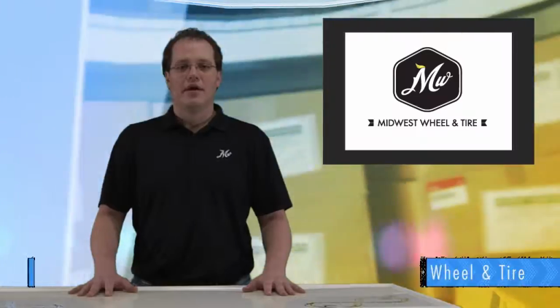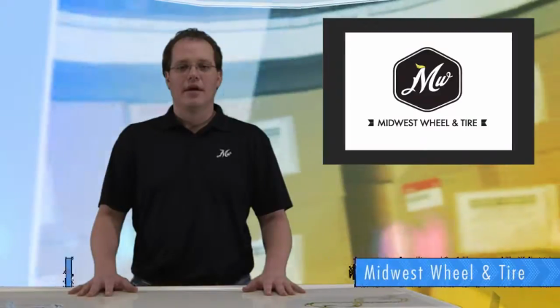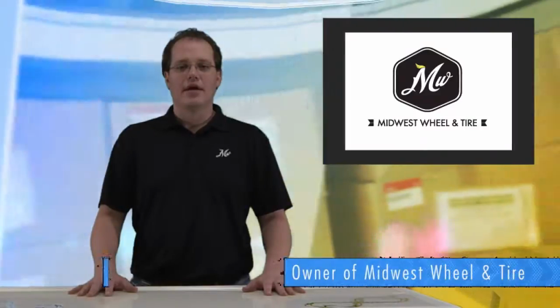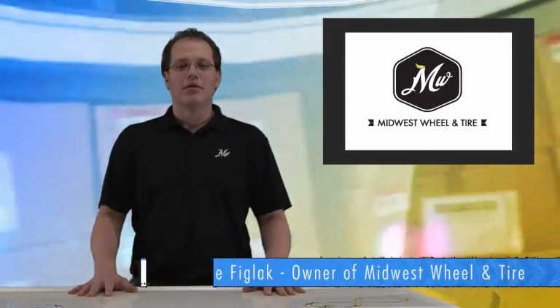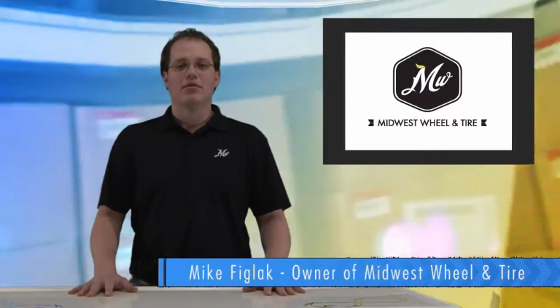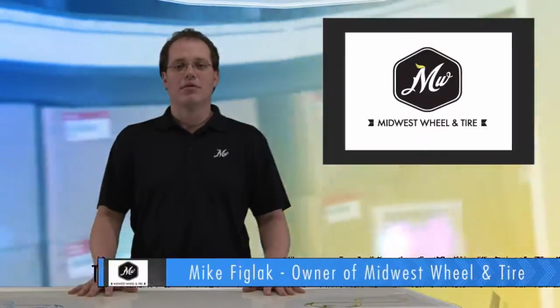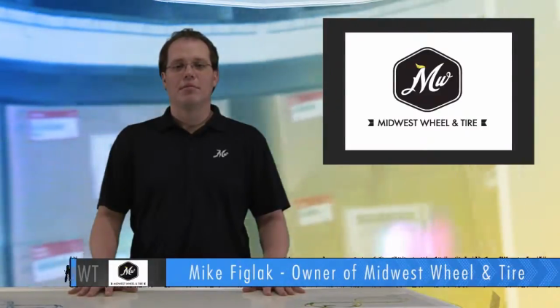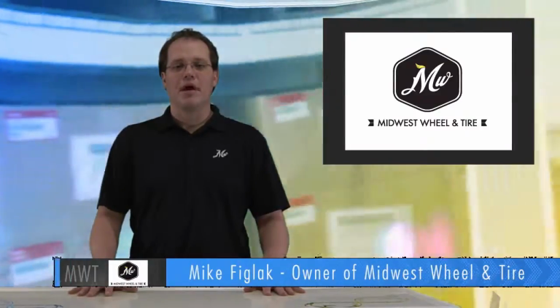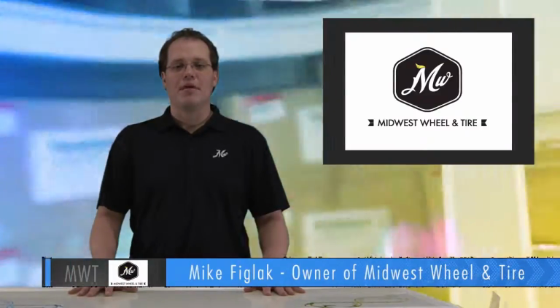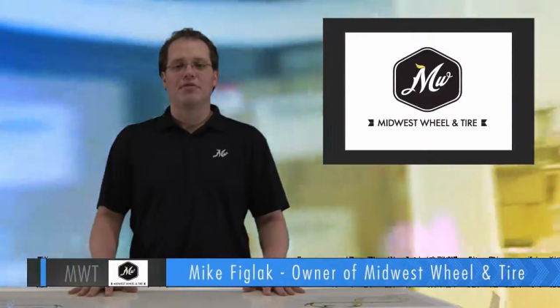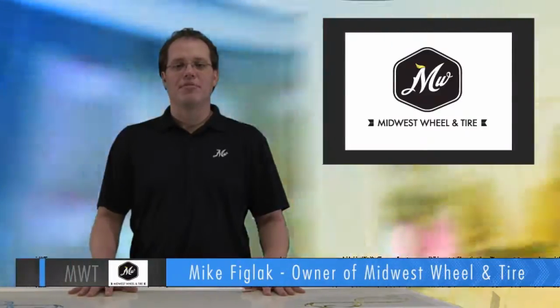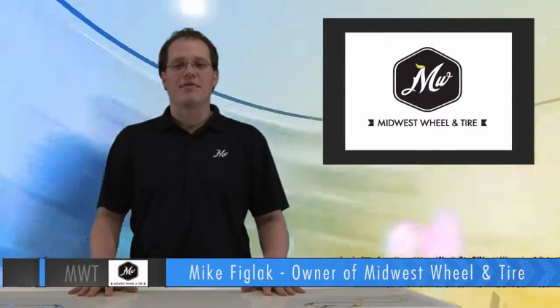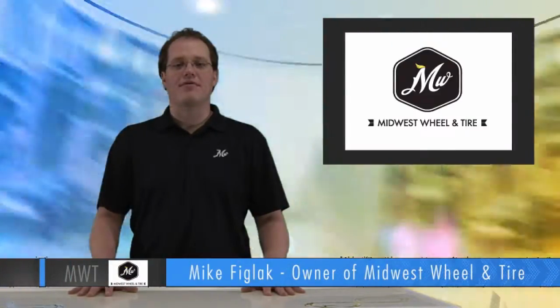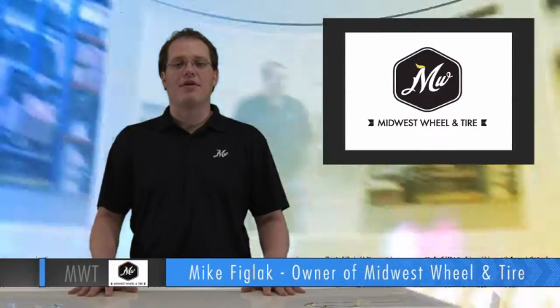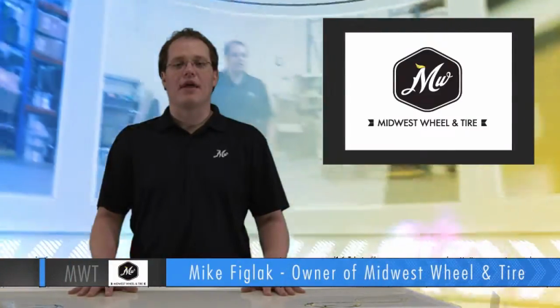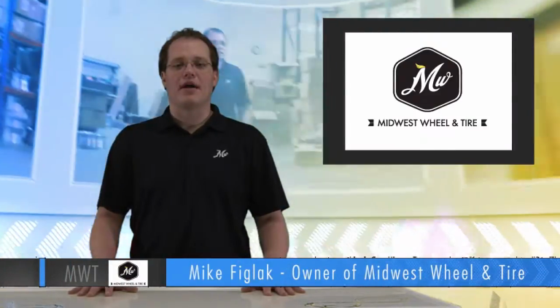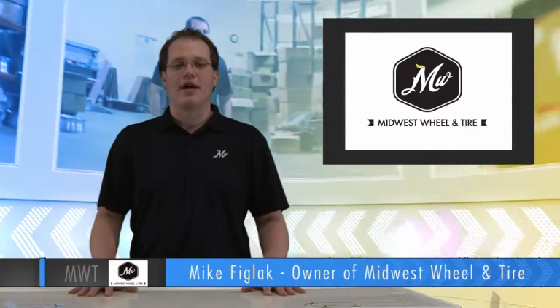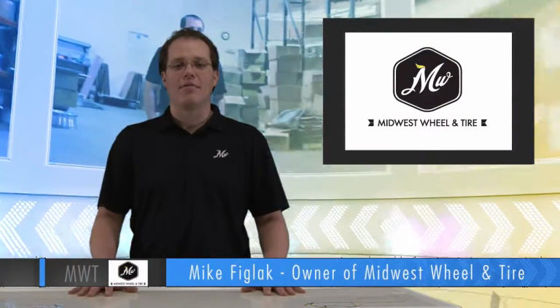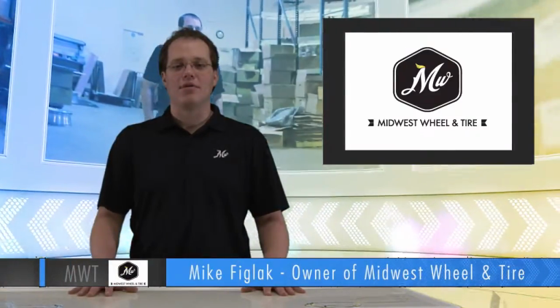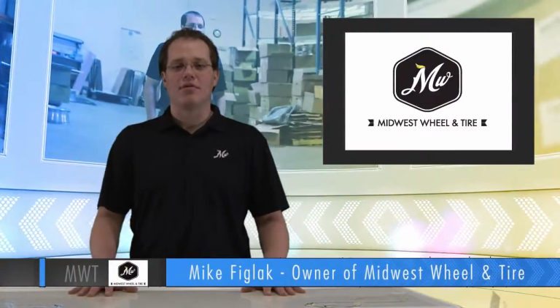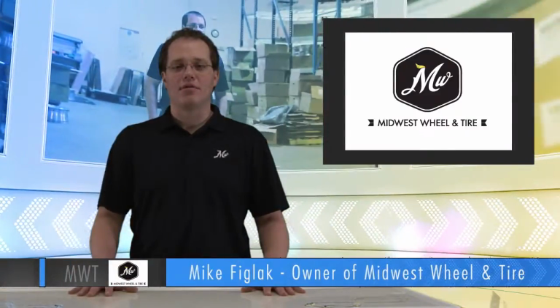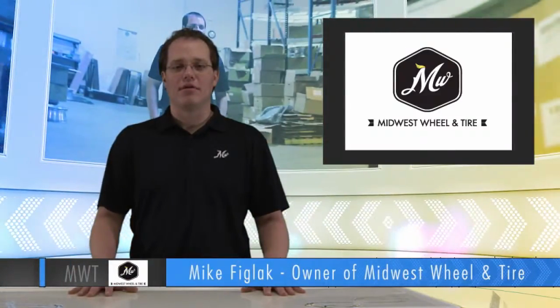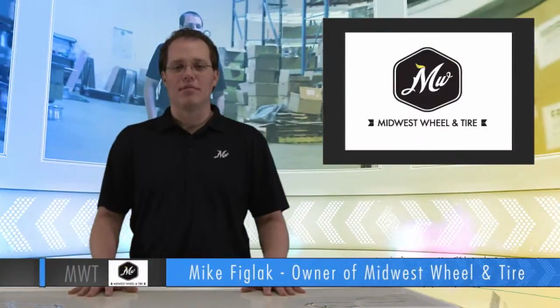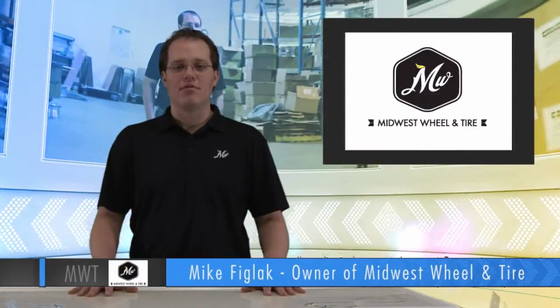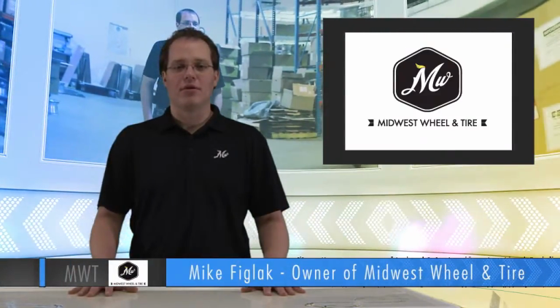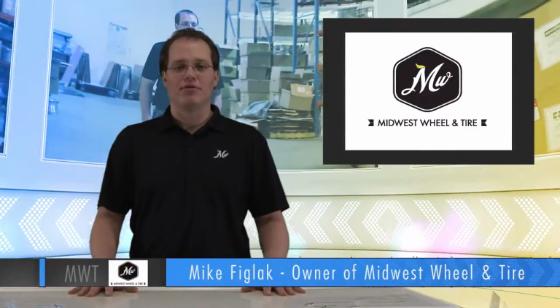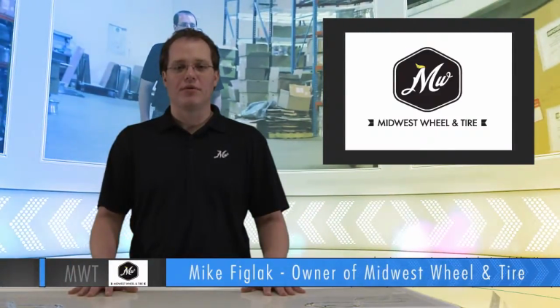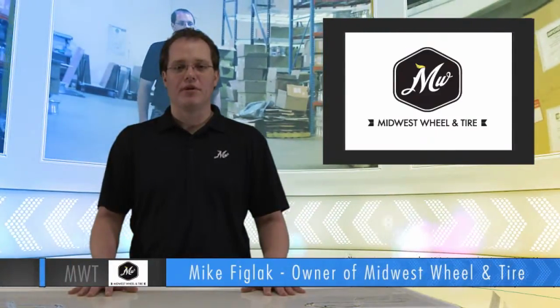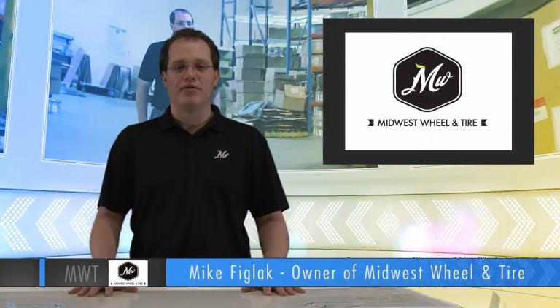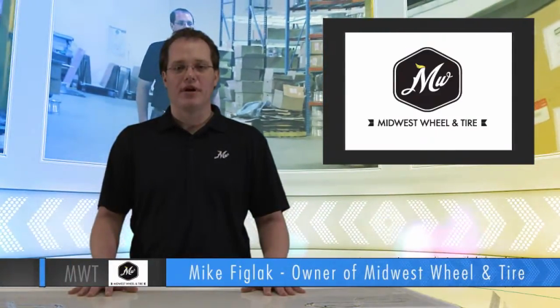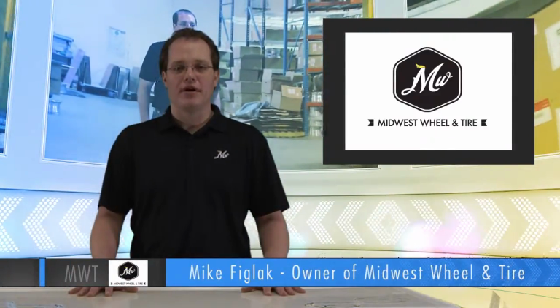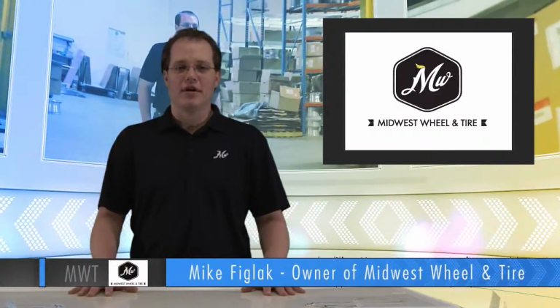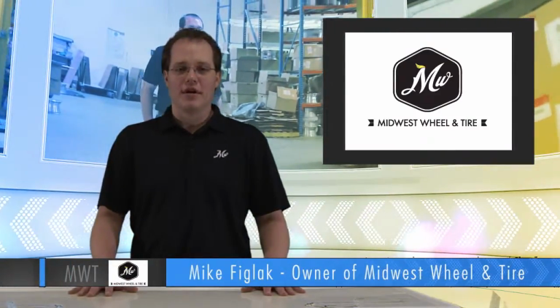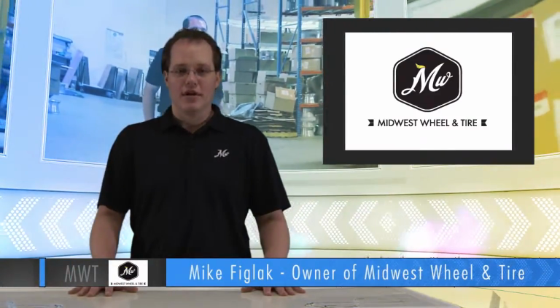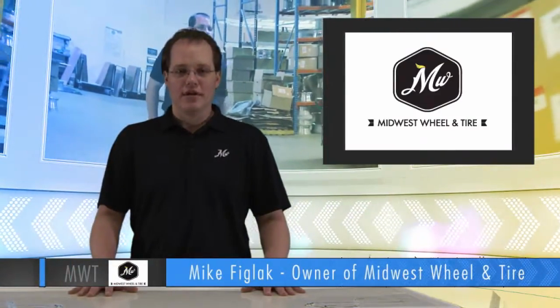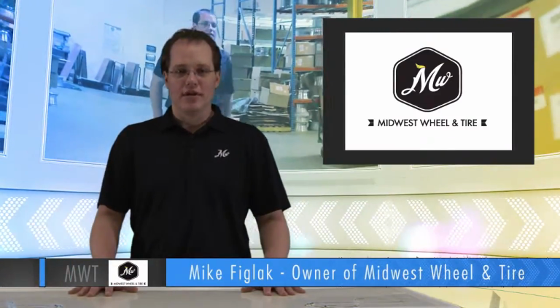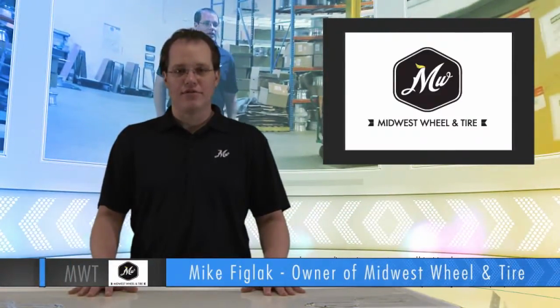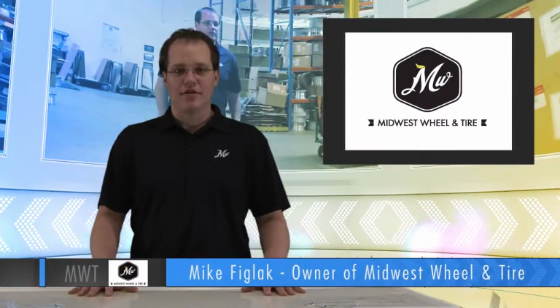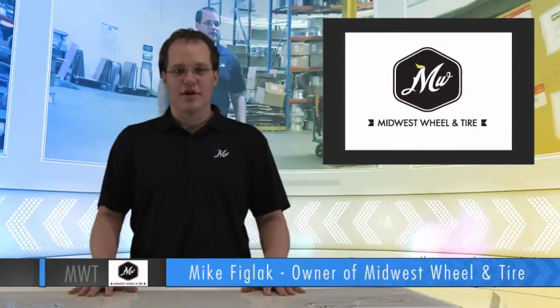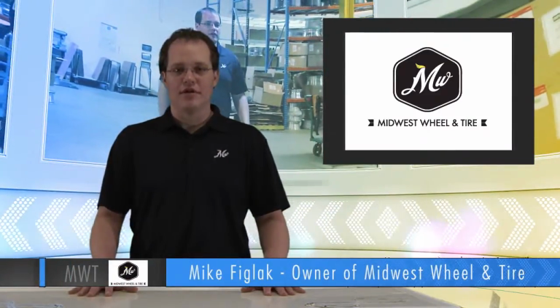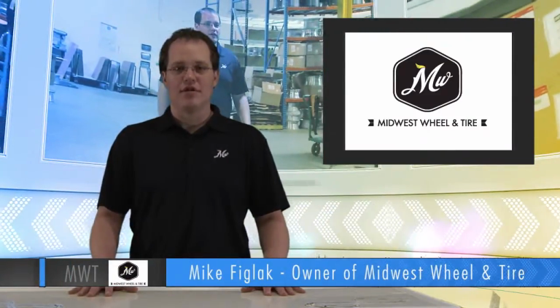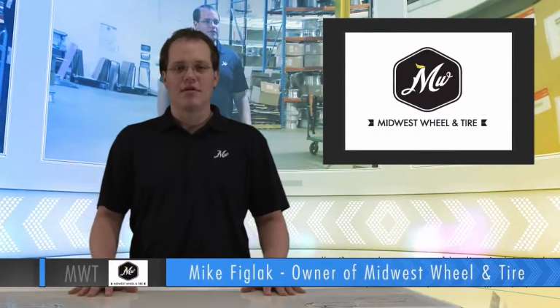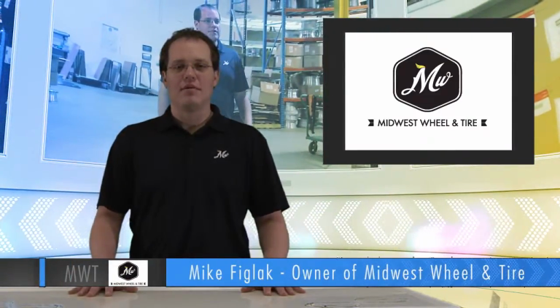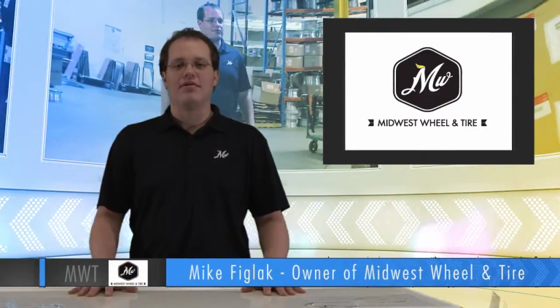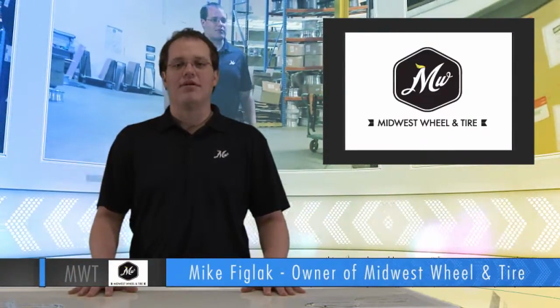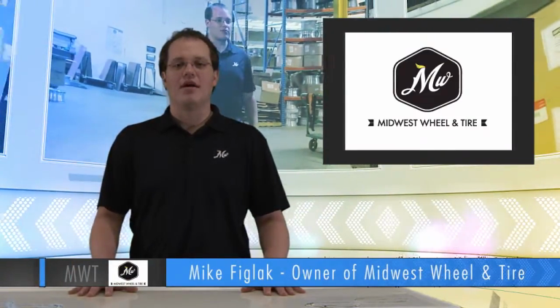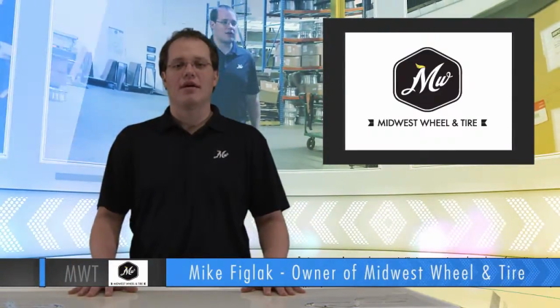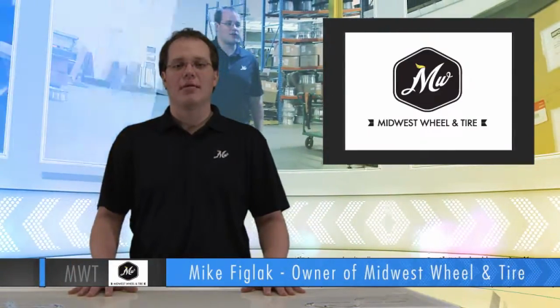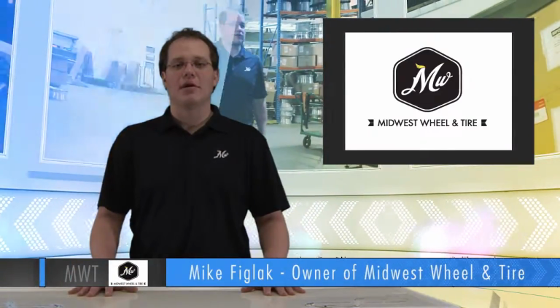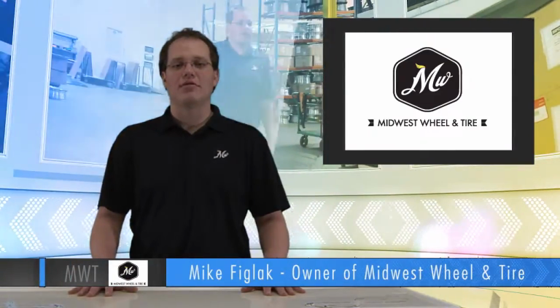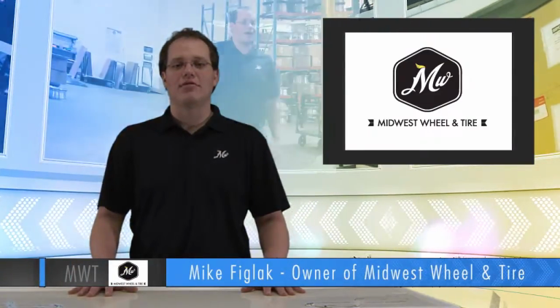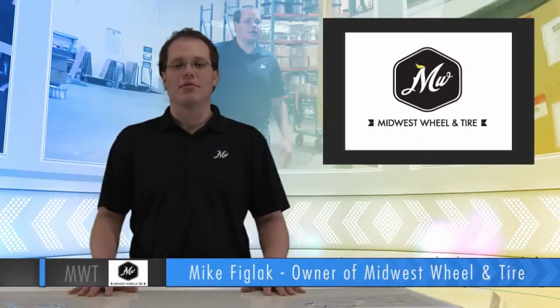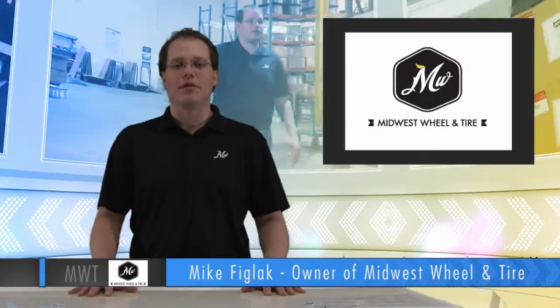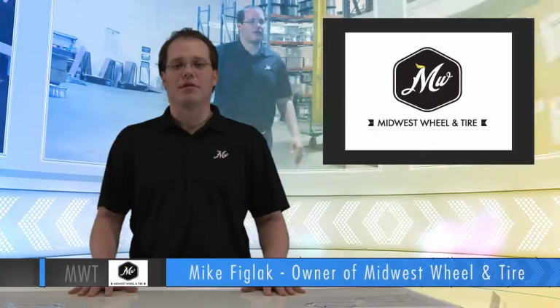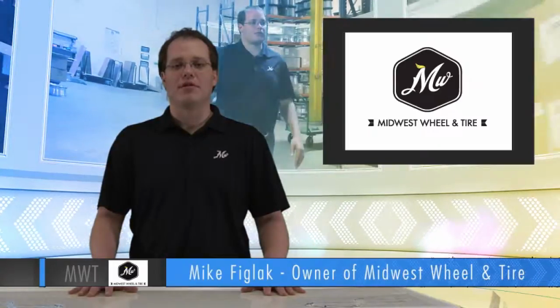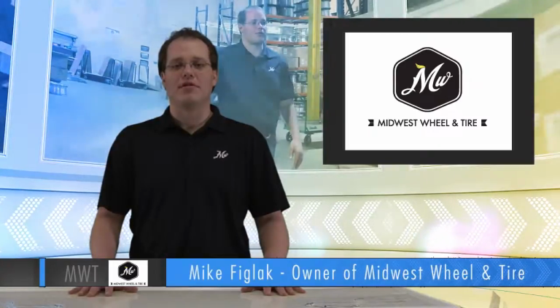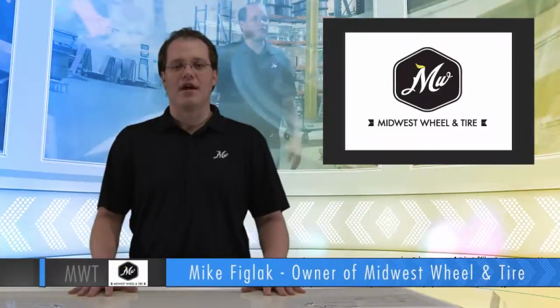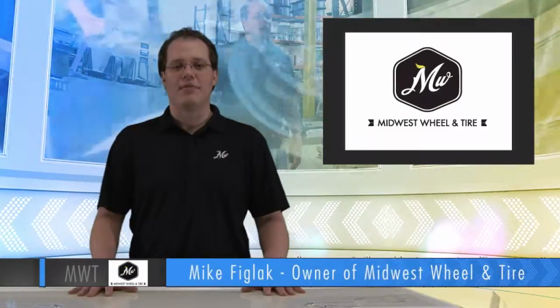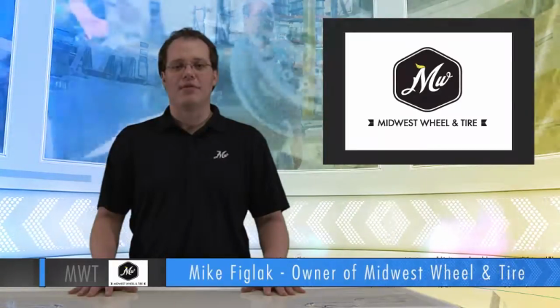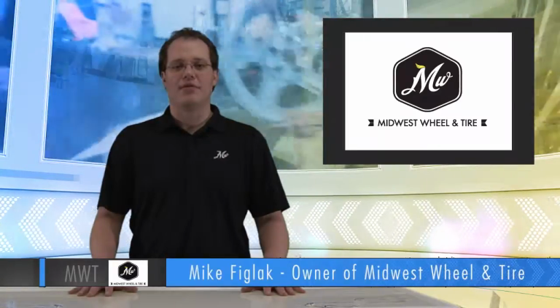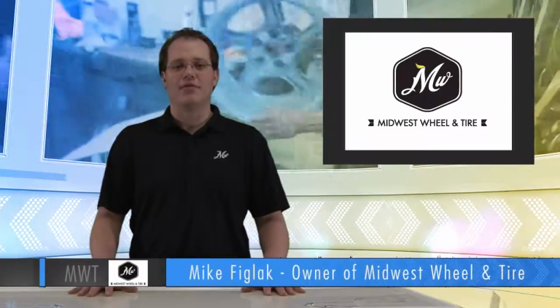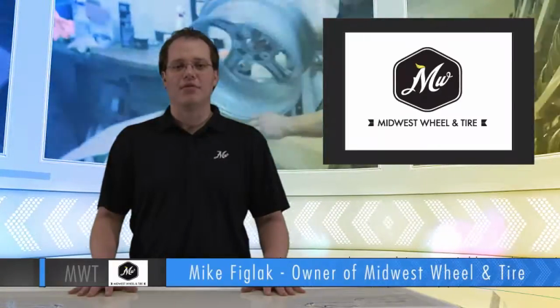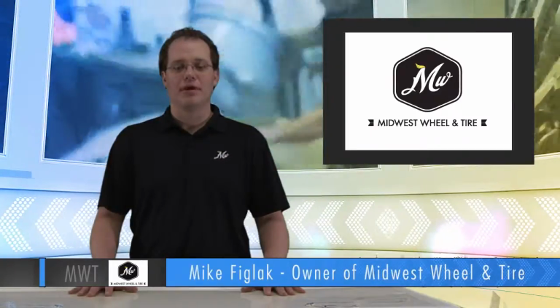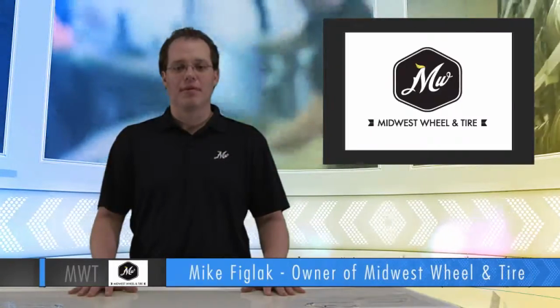Hello, my name is Mike Figlak and I'm the owner of Midwest Wheel & Tire. Let's talk a little bit today about determining the diameter of your wheel.